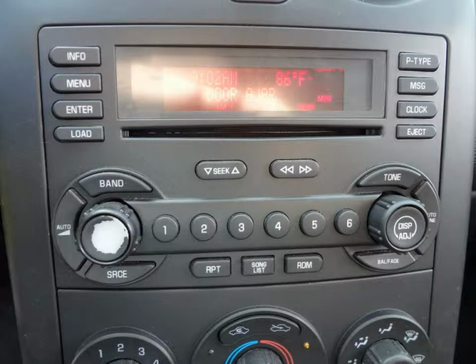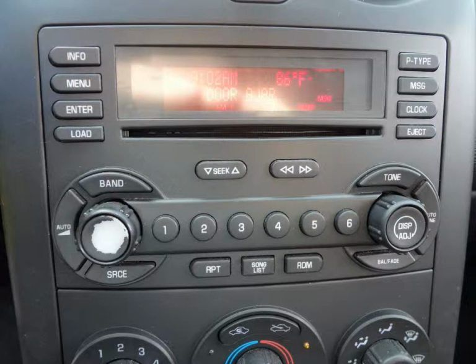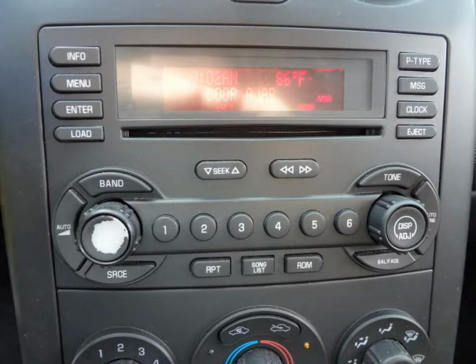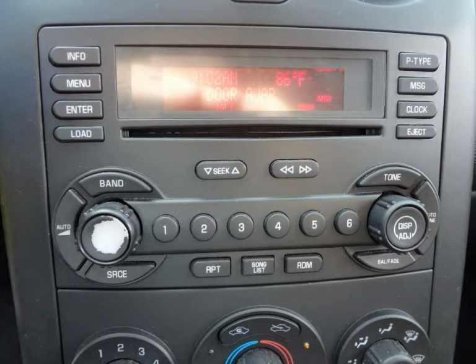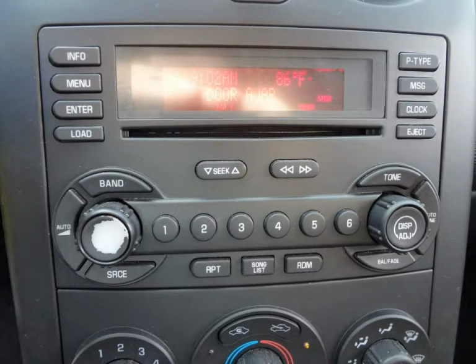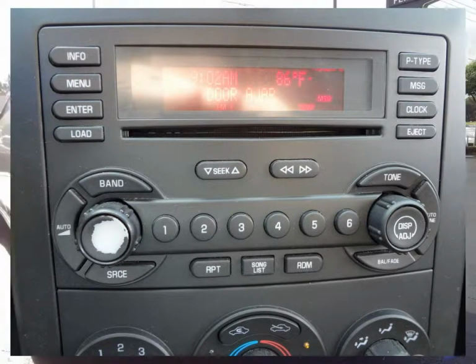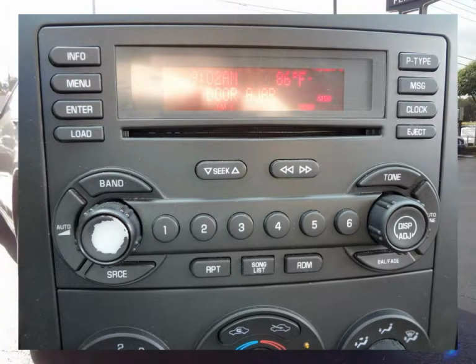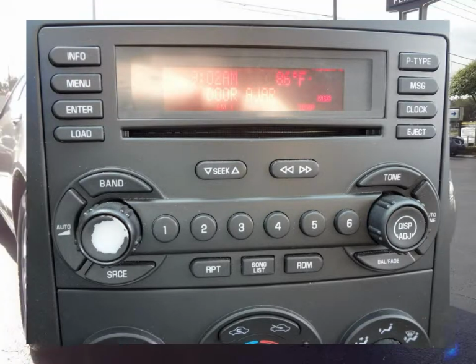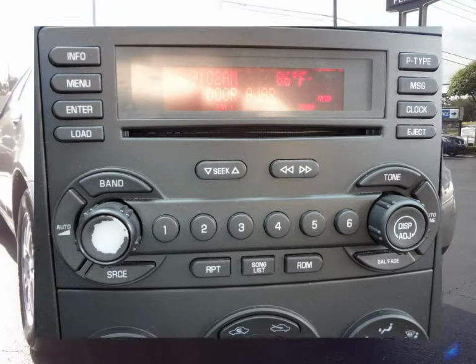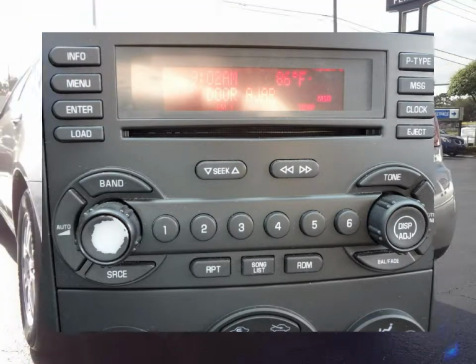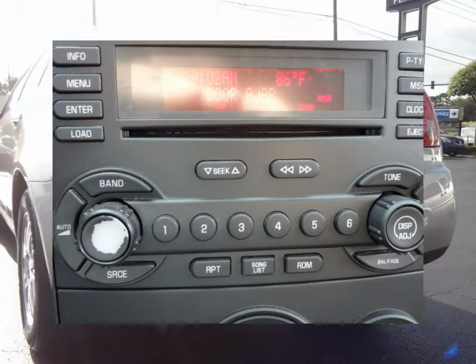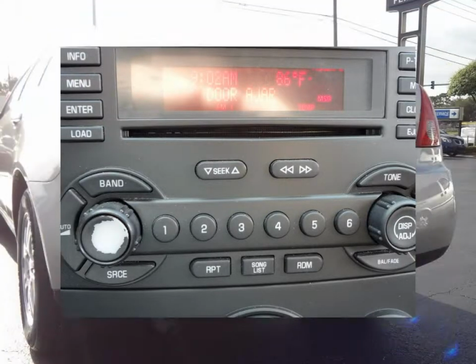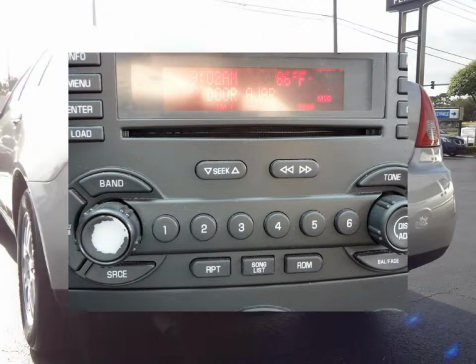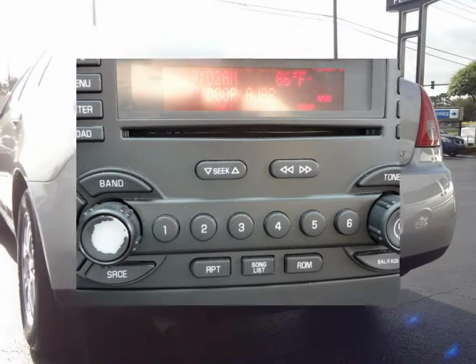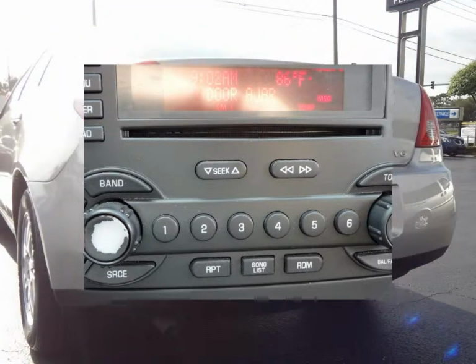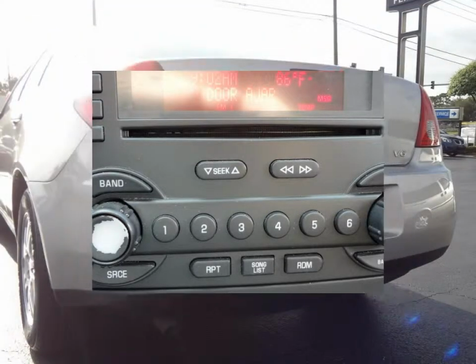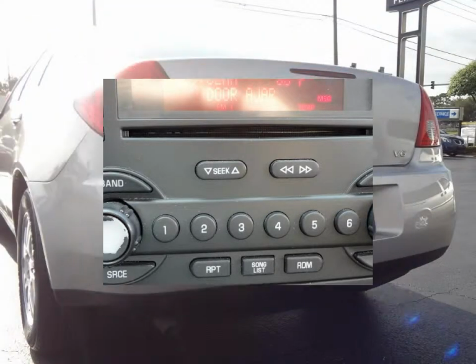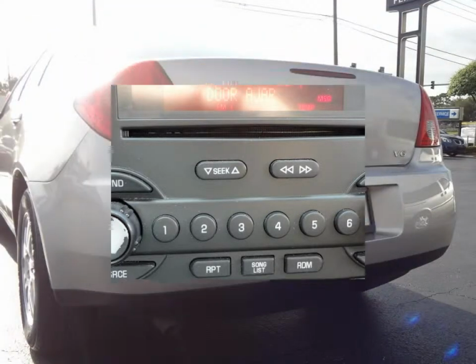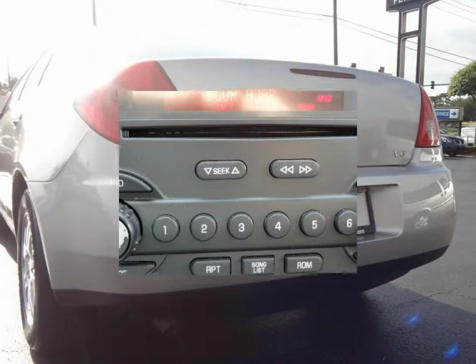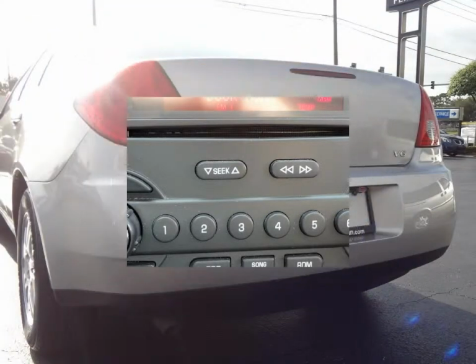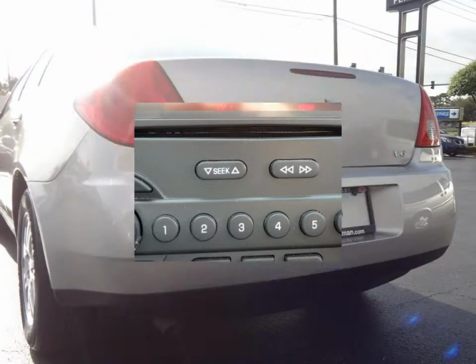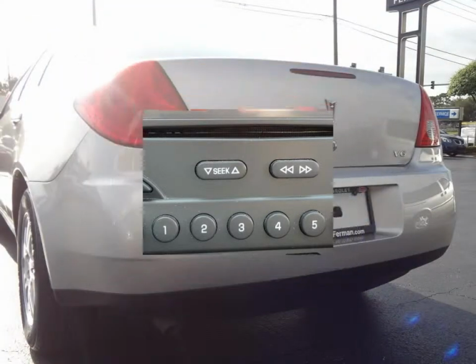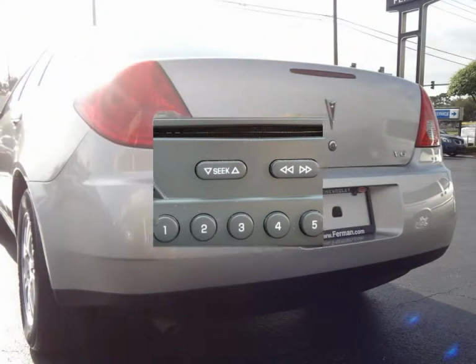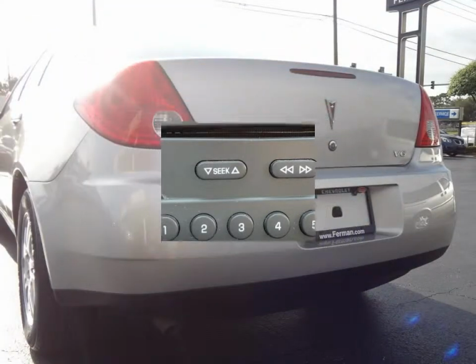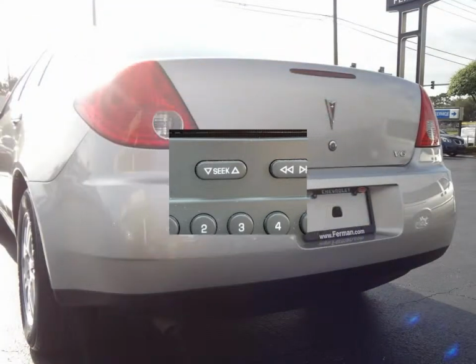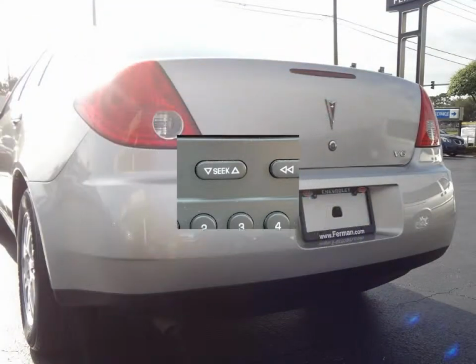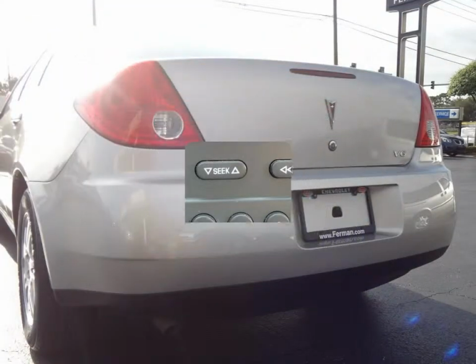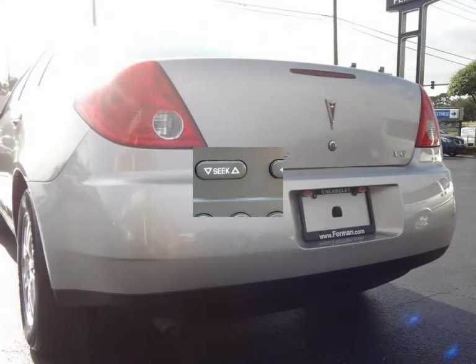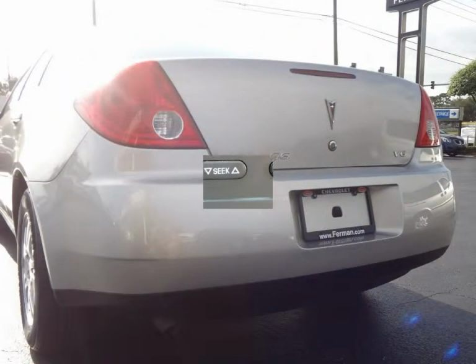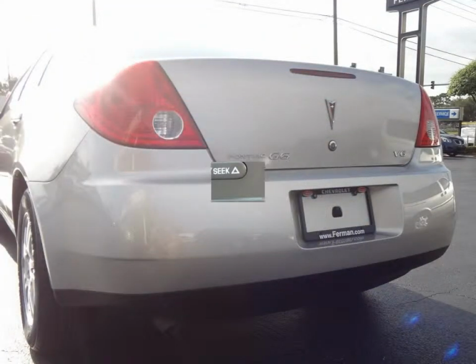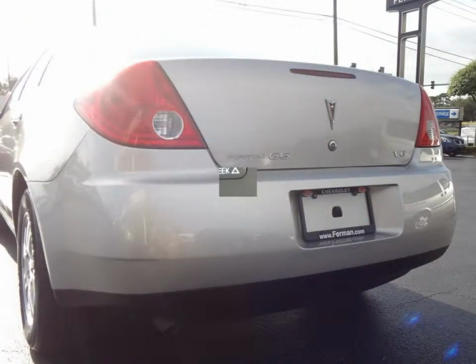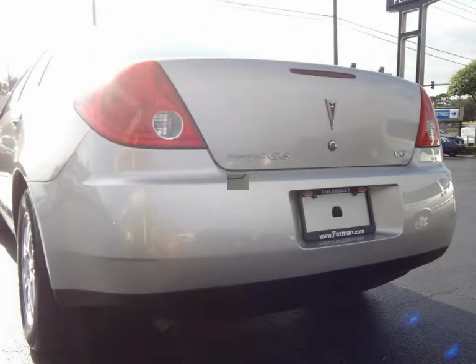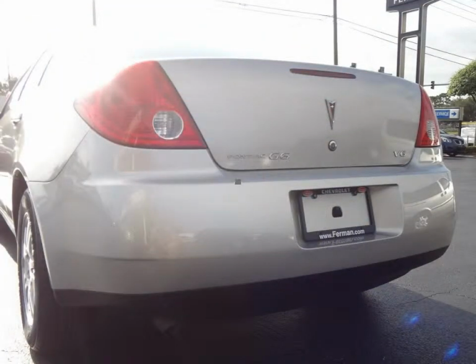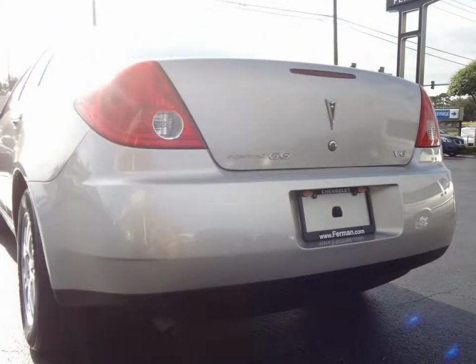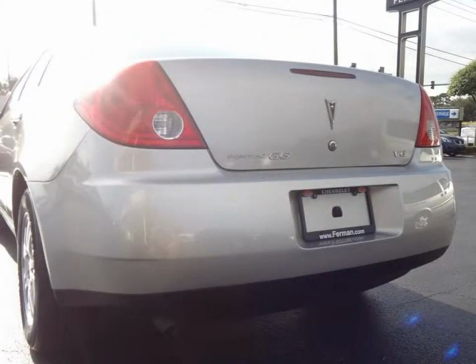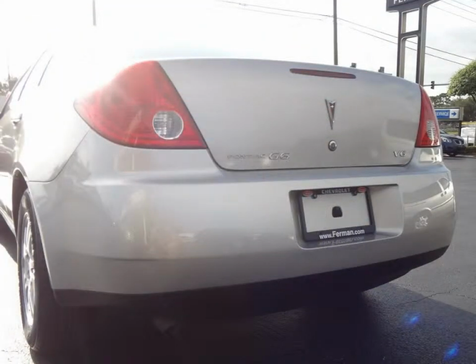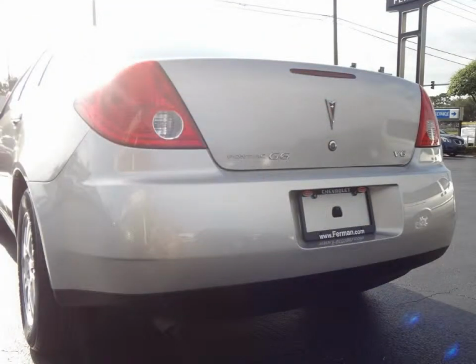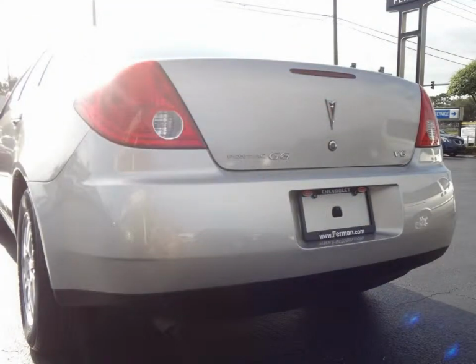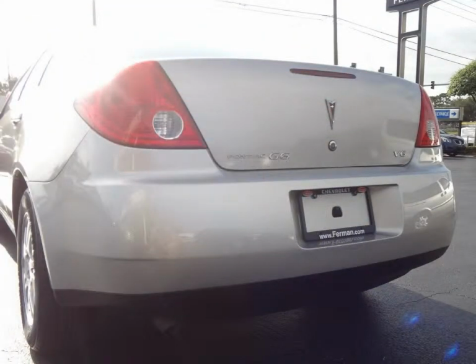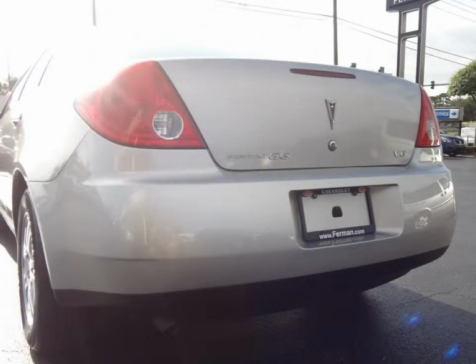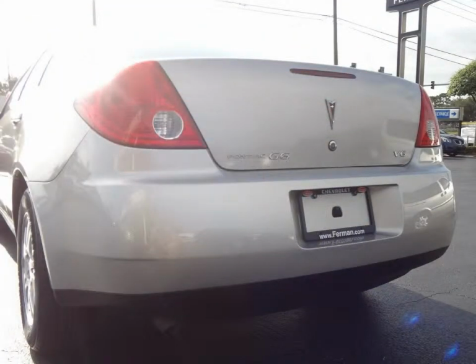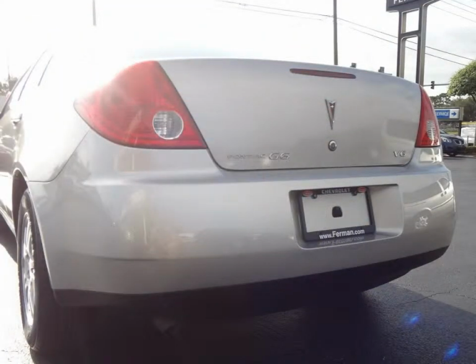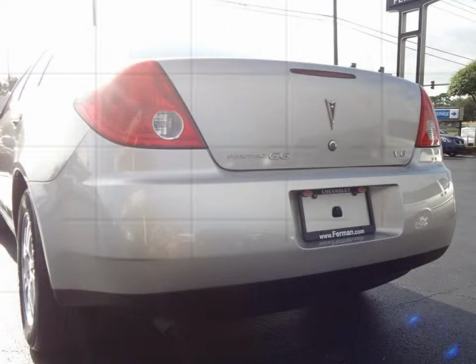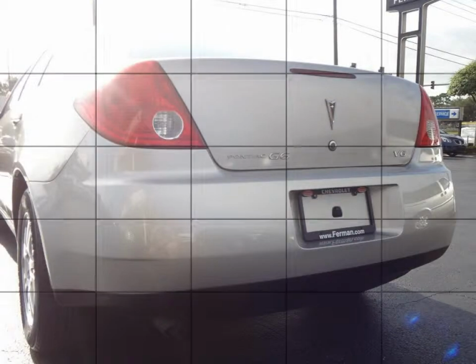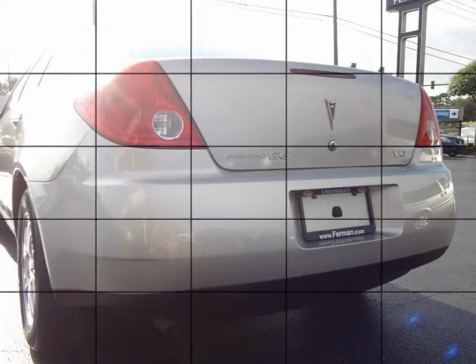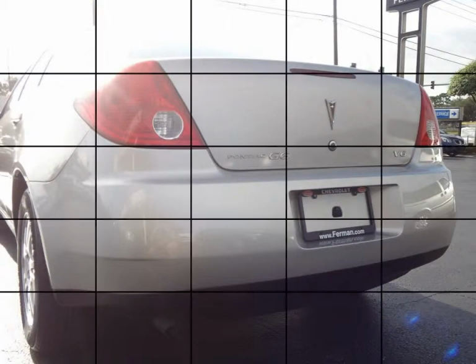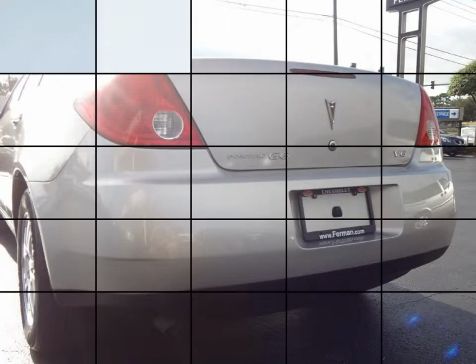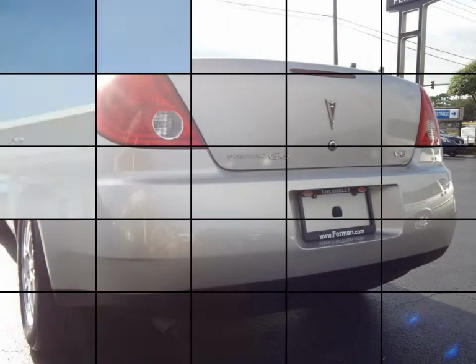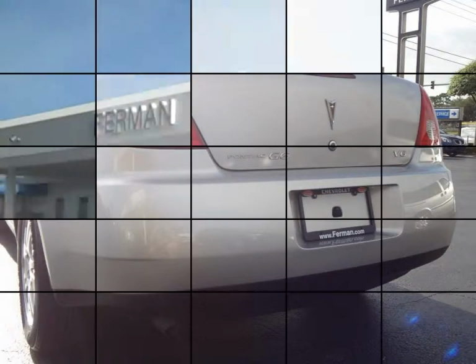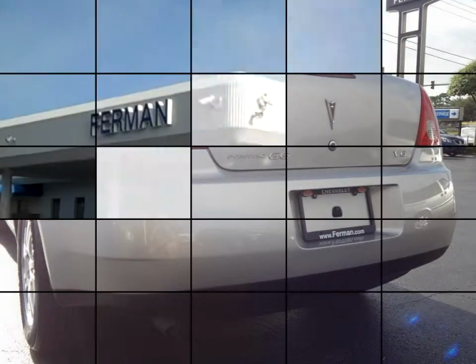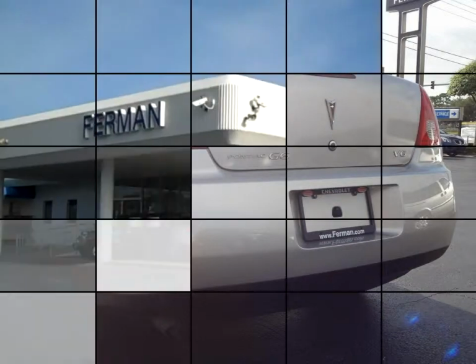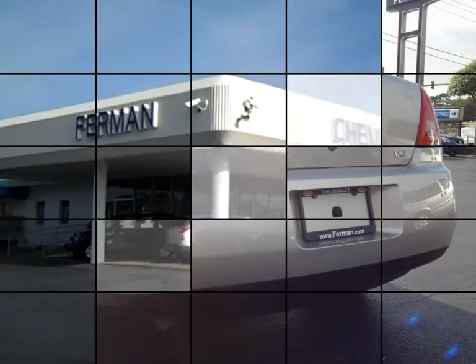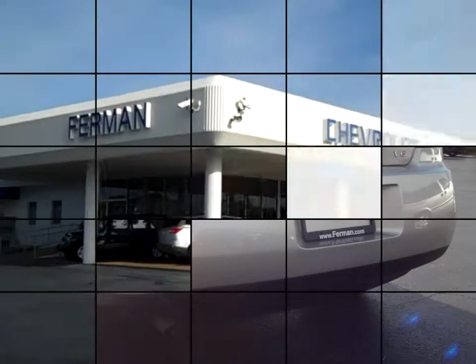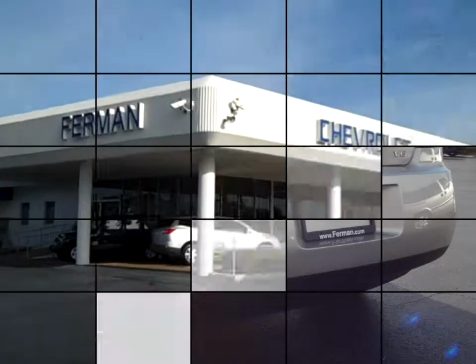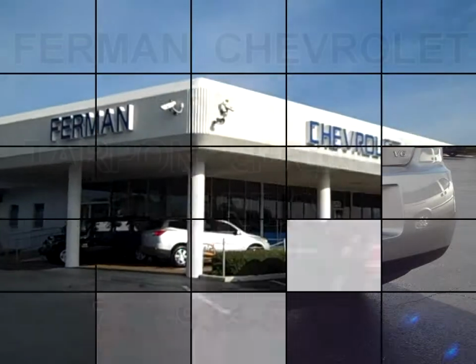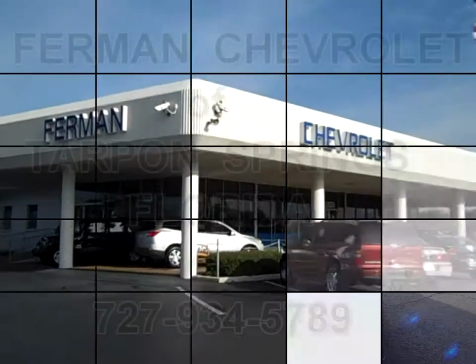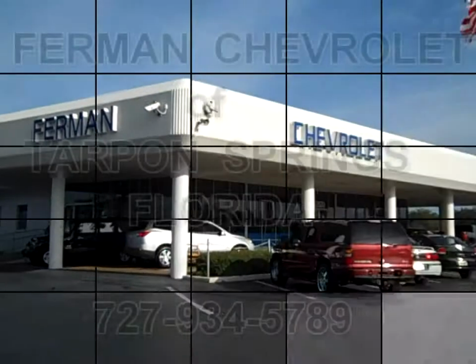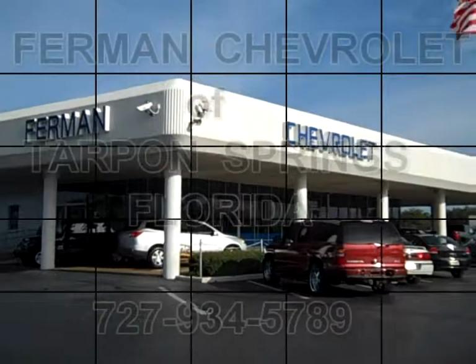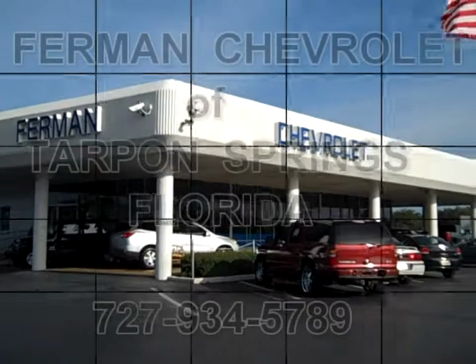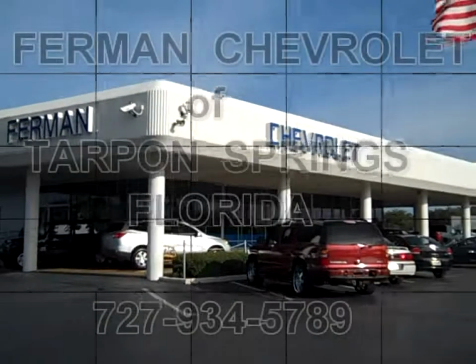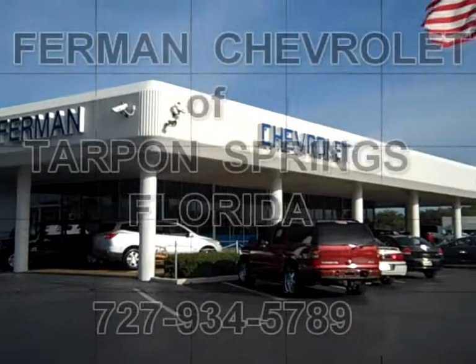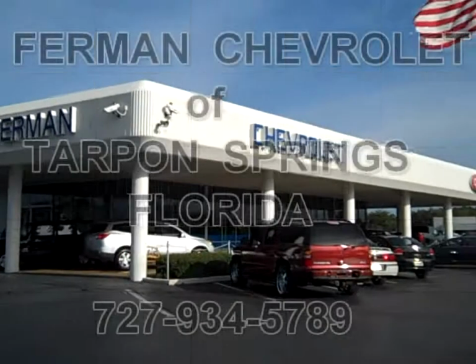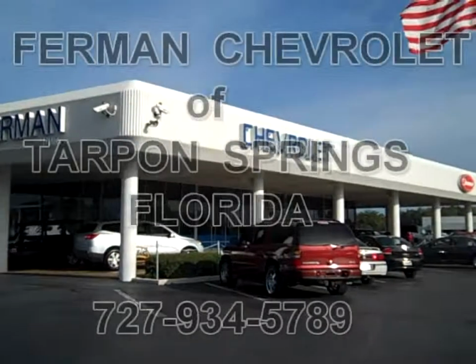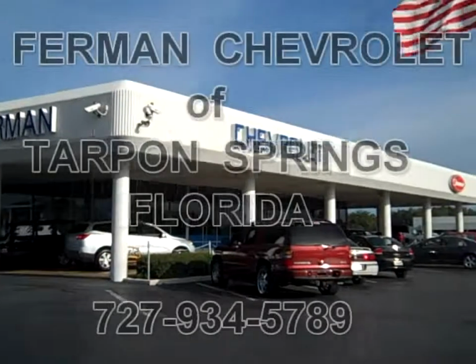This vehicle has power four-wheel disc brakes and much more. Stop by for a test drive today.